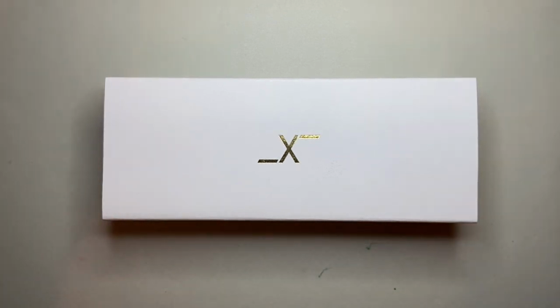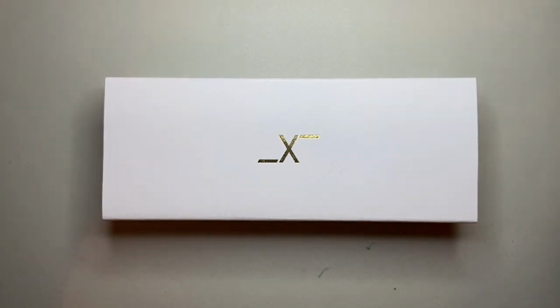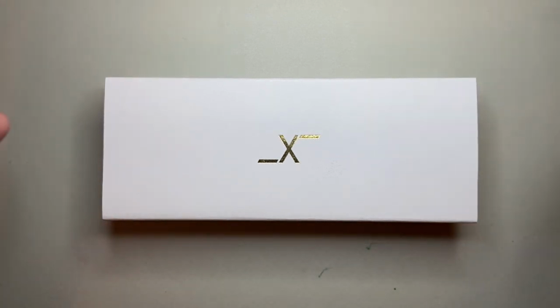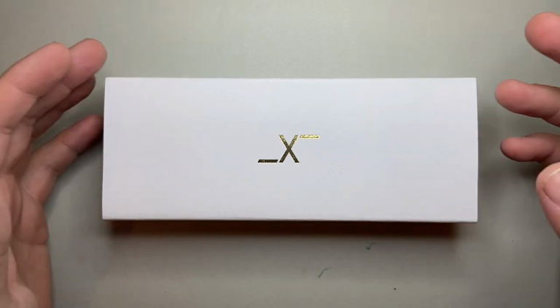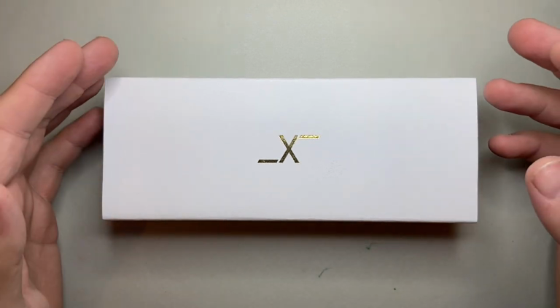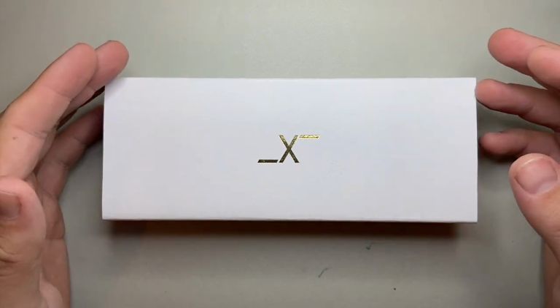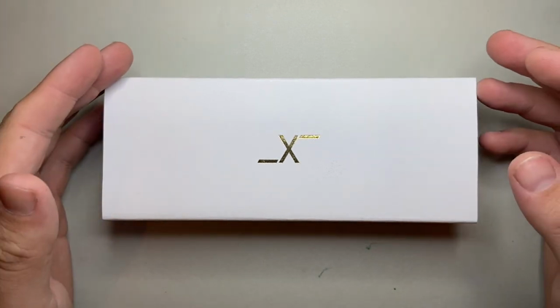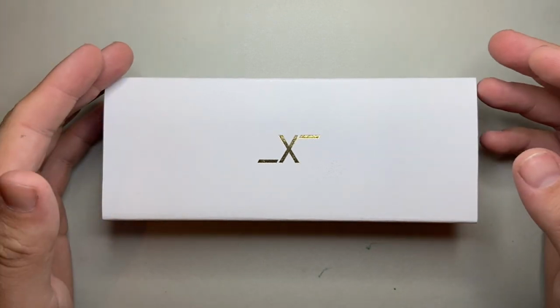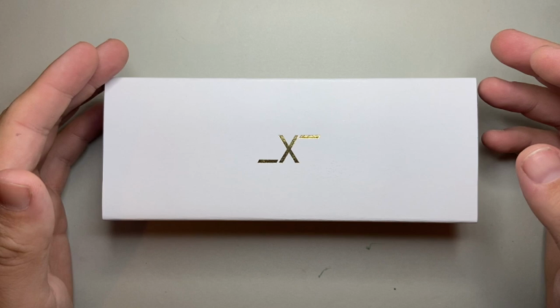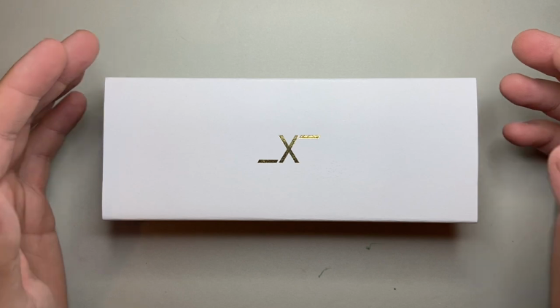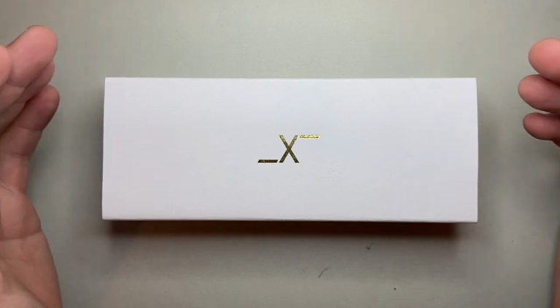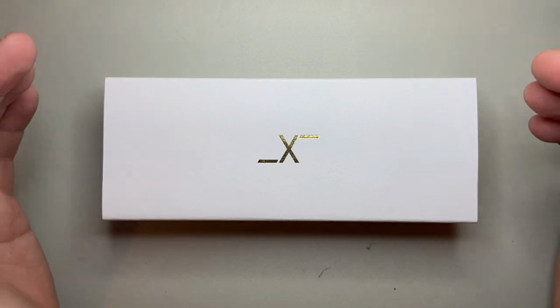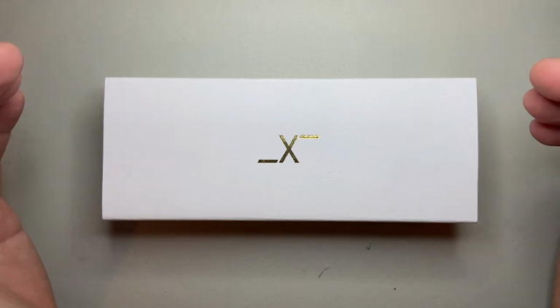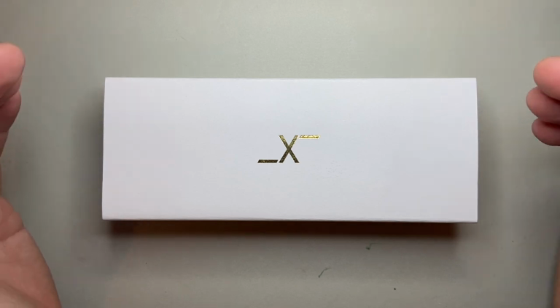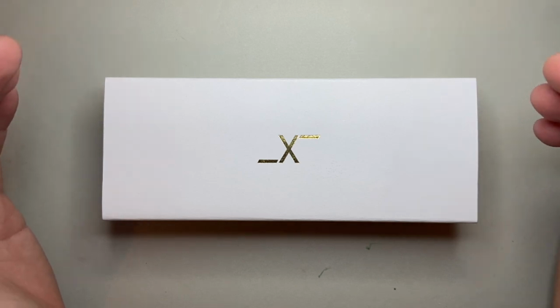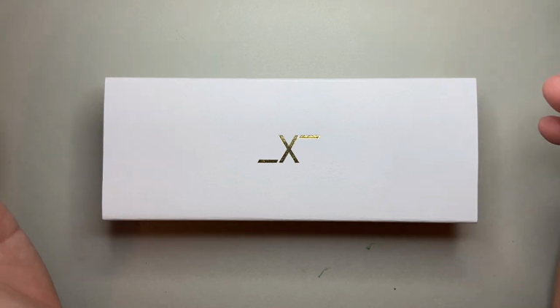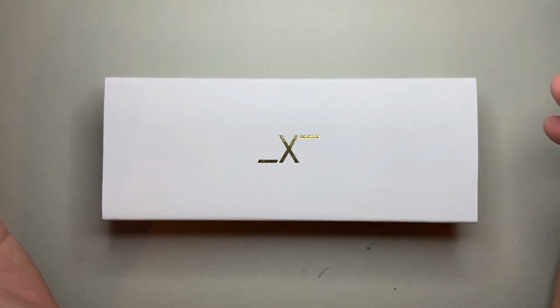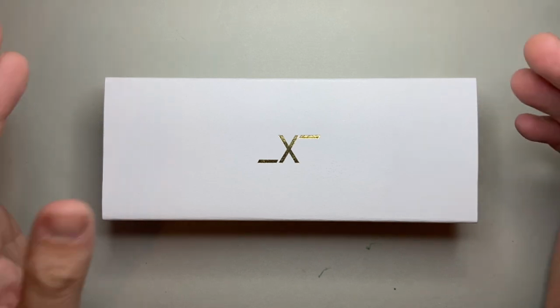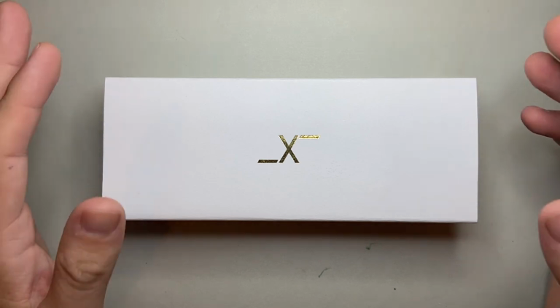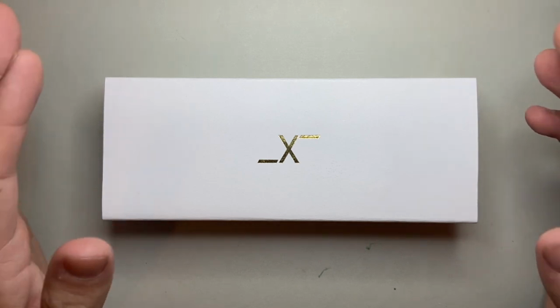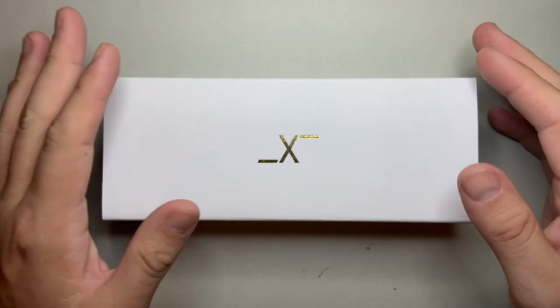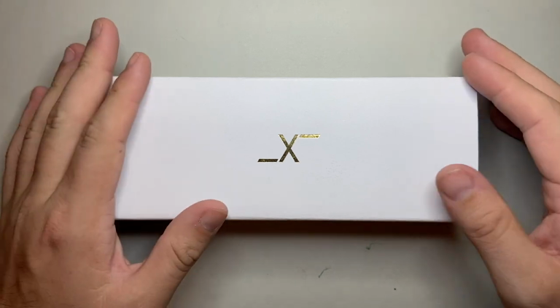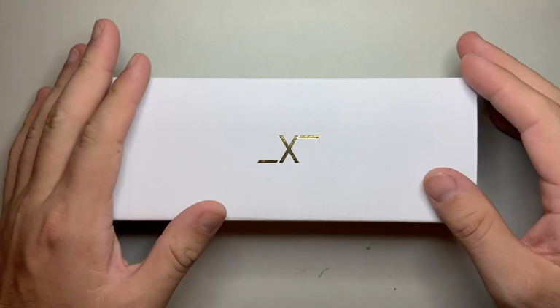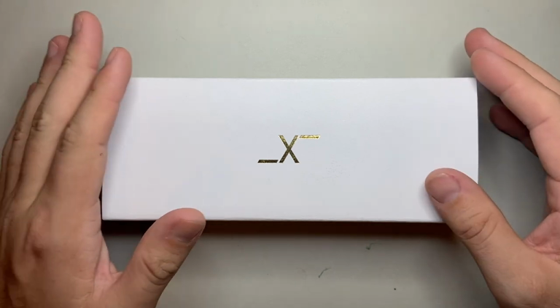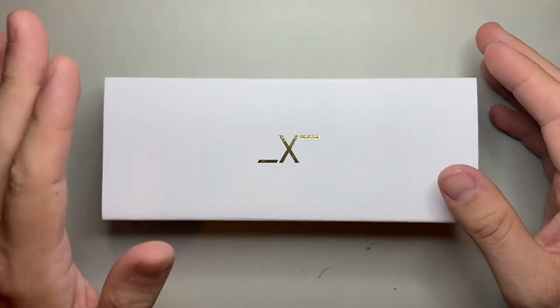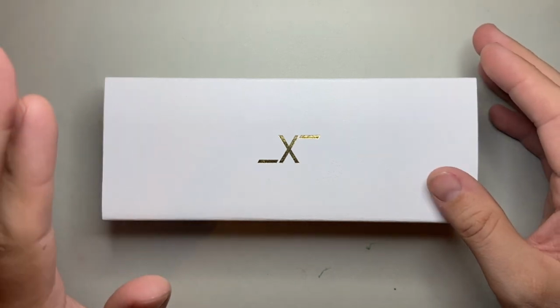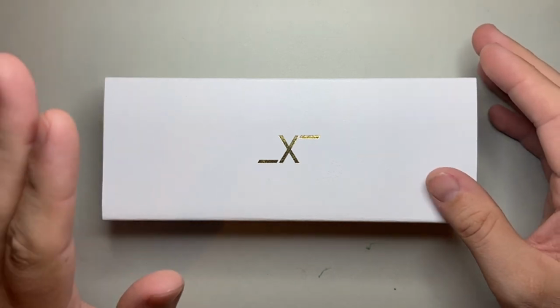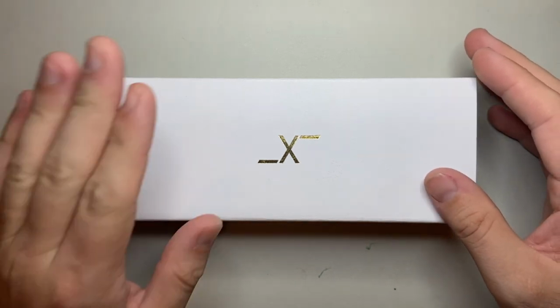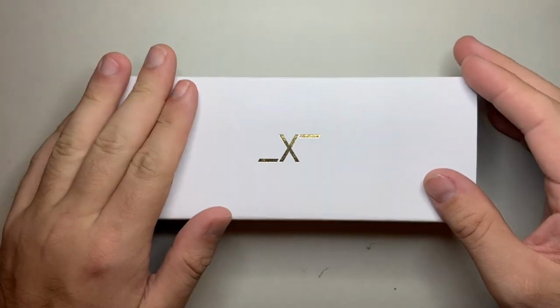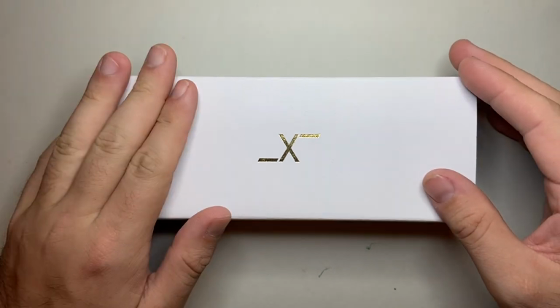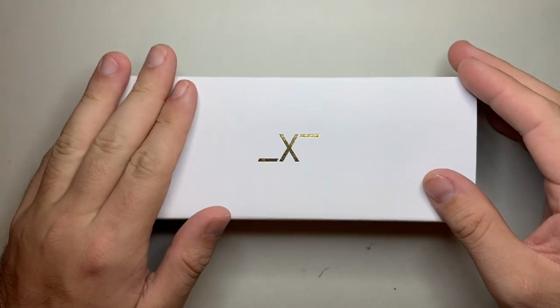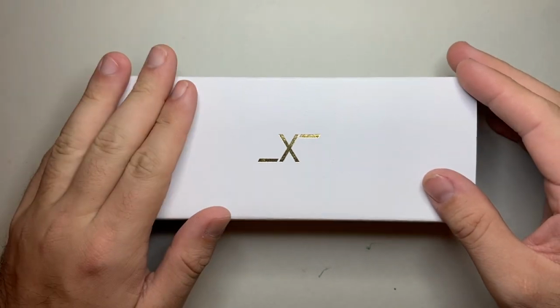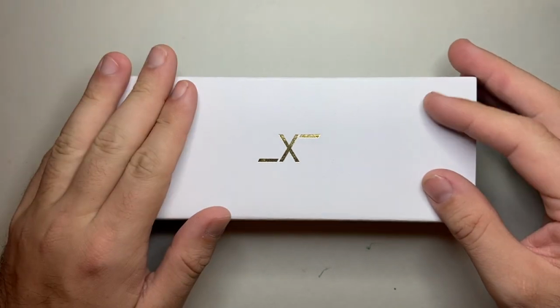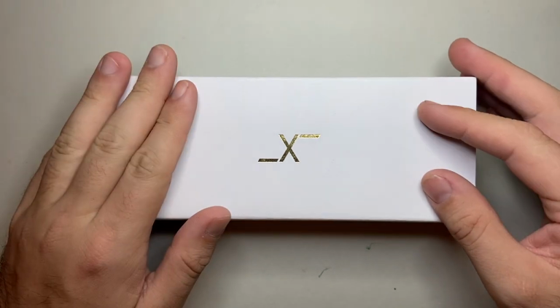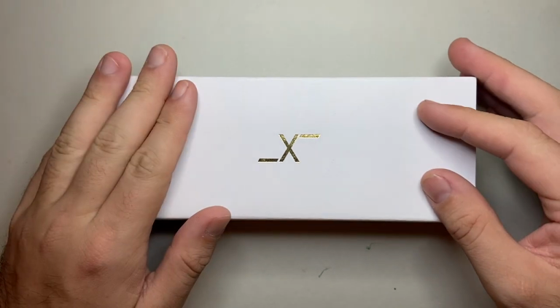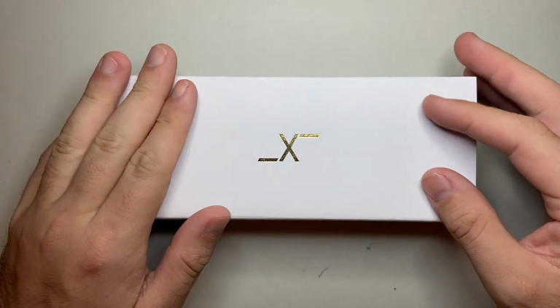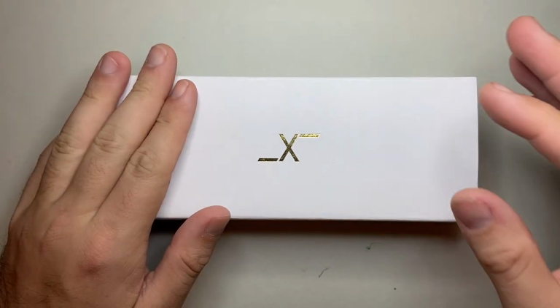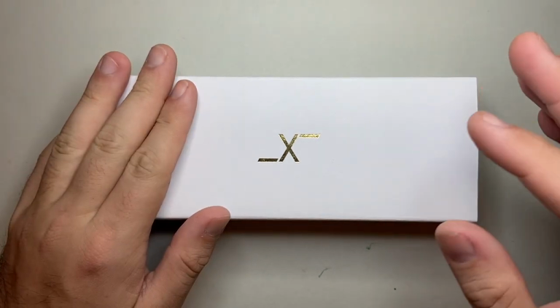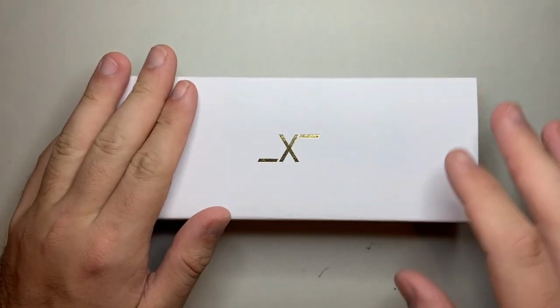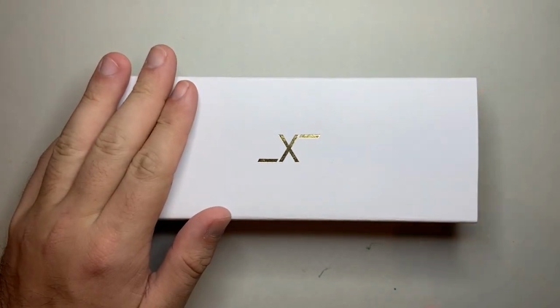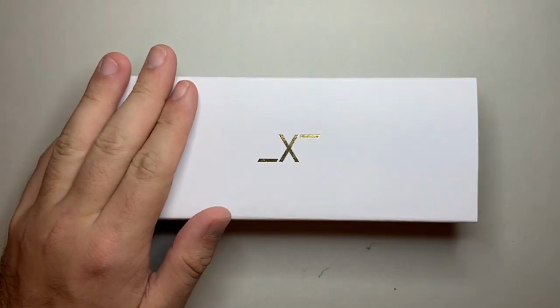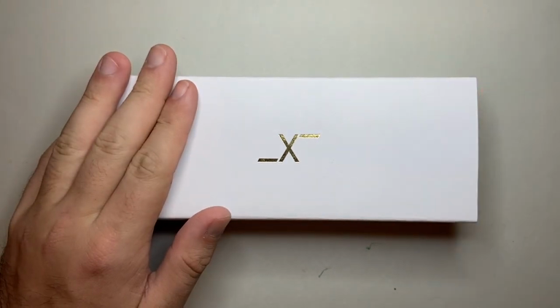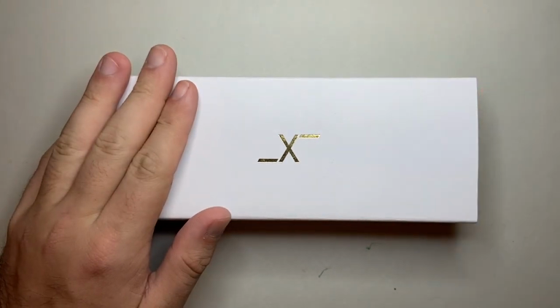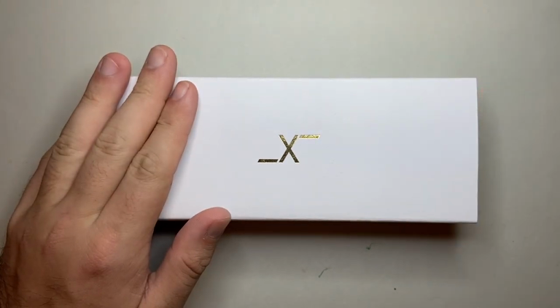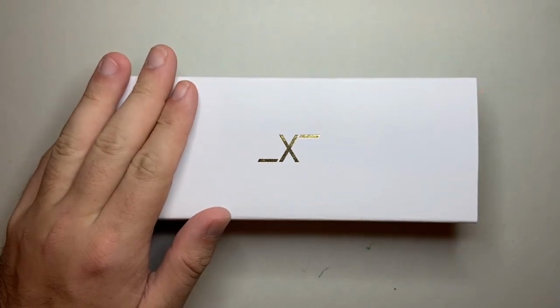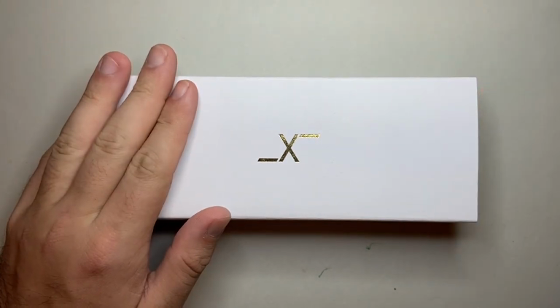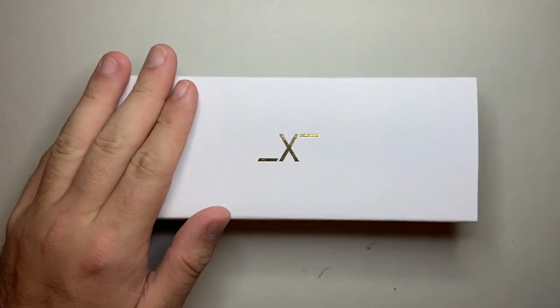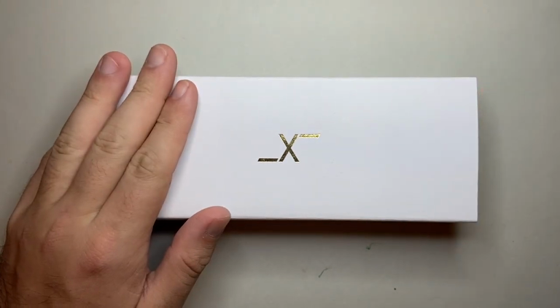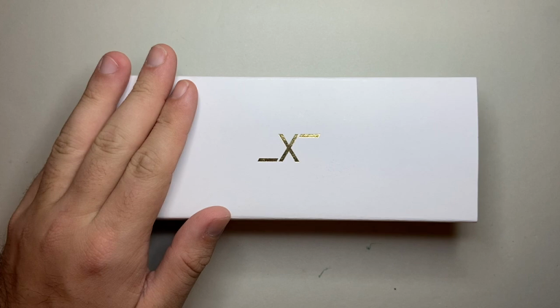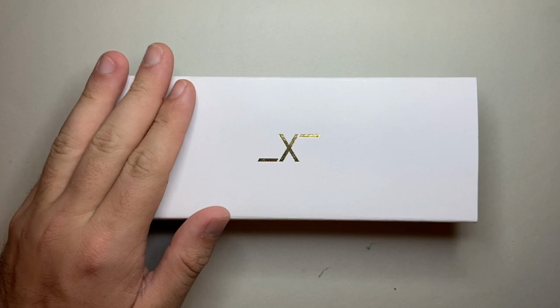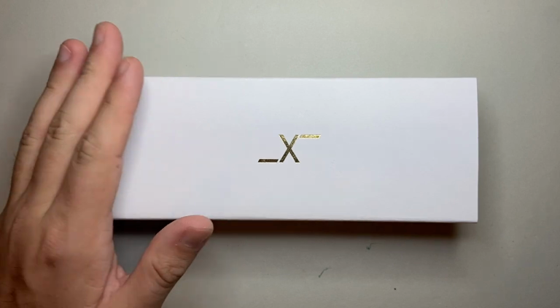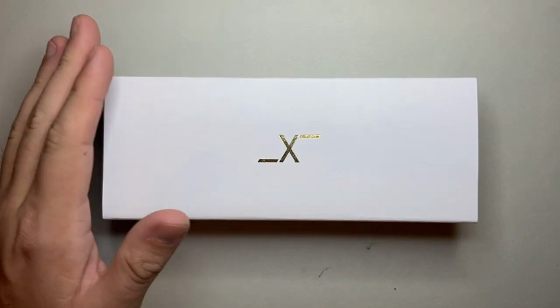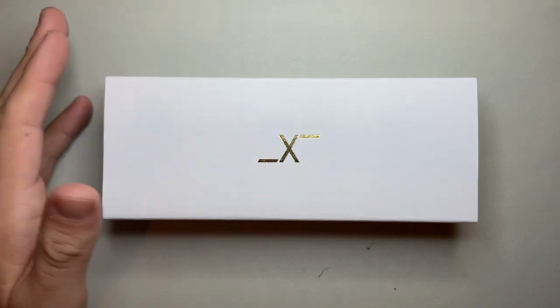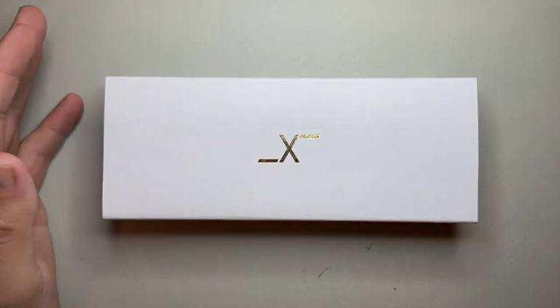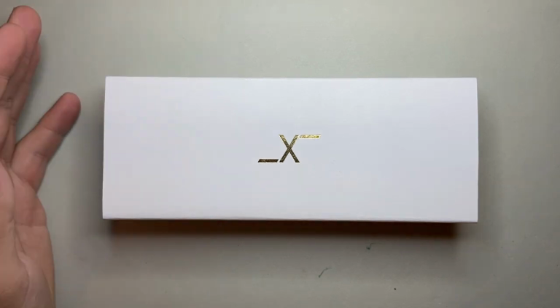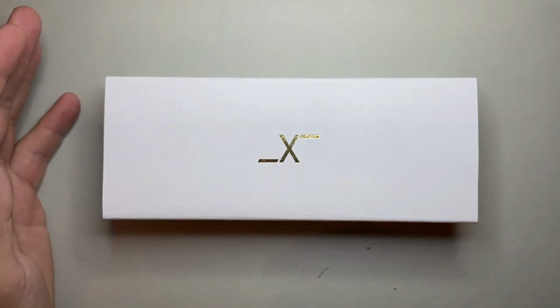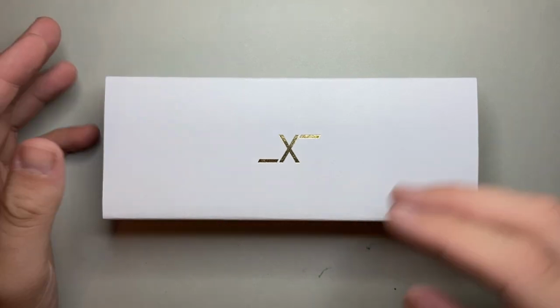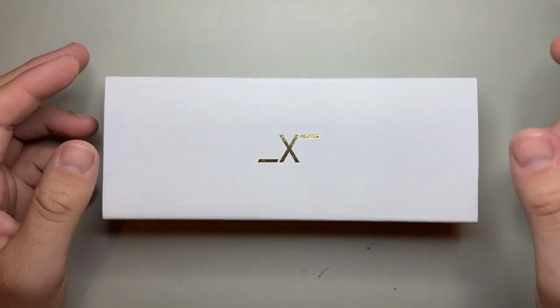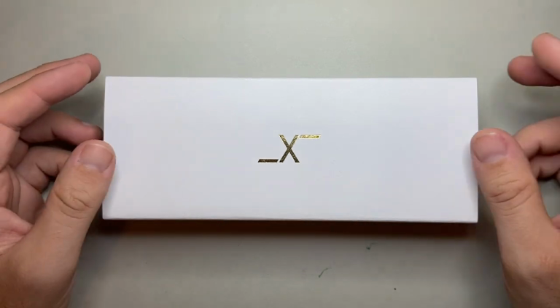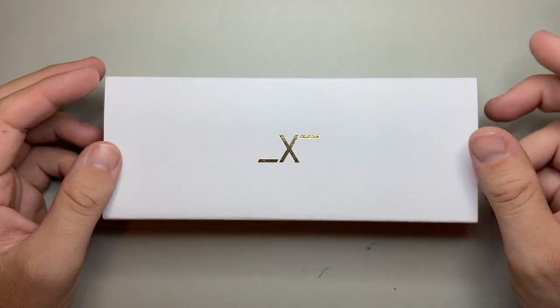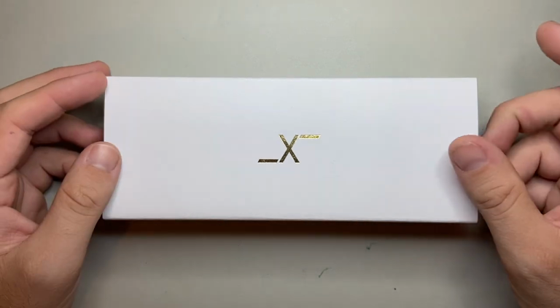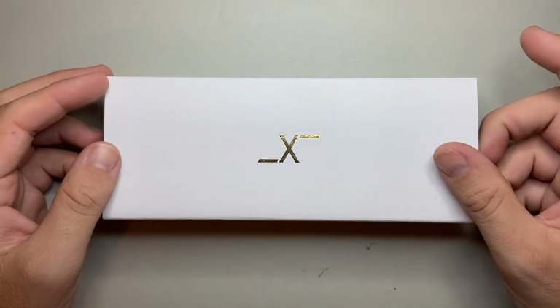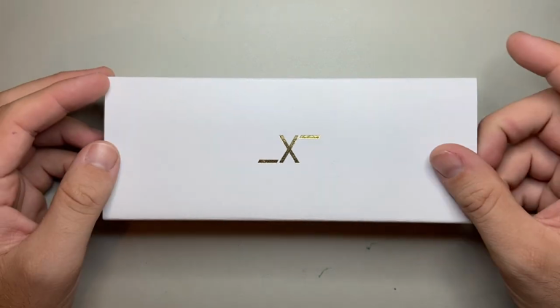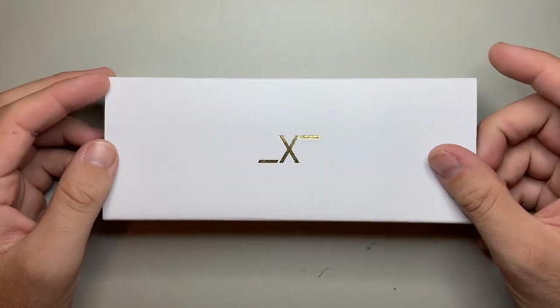I'm going to show you the pen that I've got to review. I'll show you the parts, all that sort of stuff, what comes with it, and then do a writing sample and pros and cons.